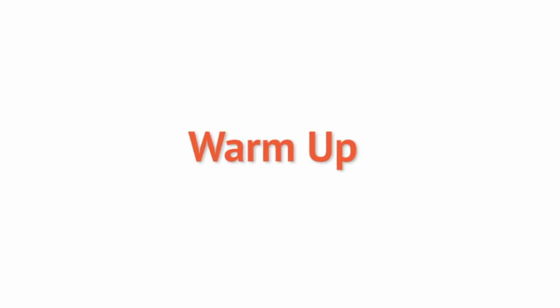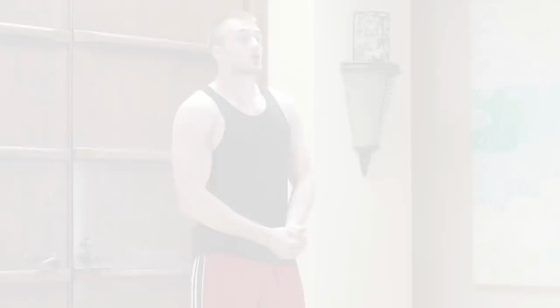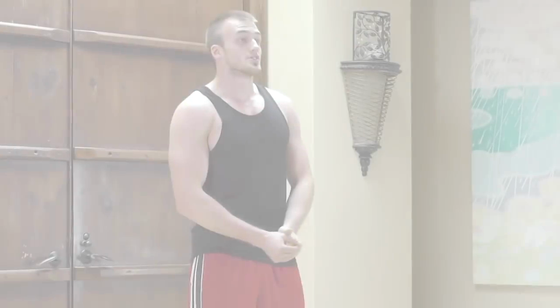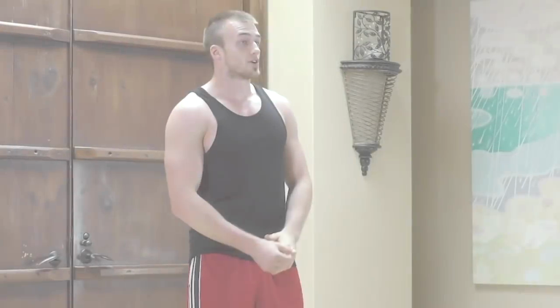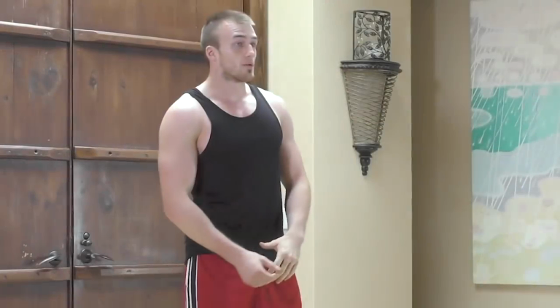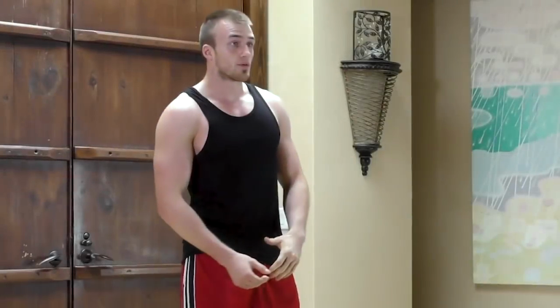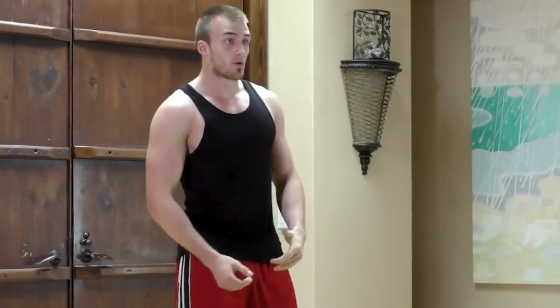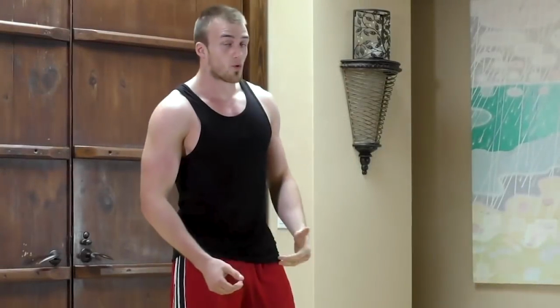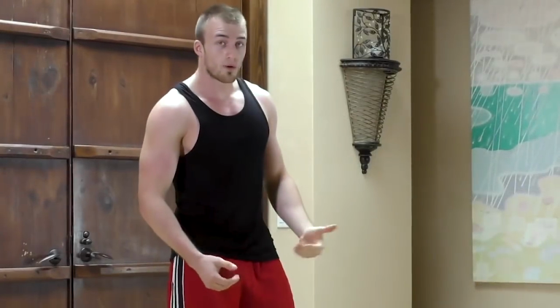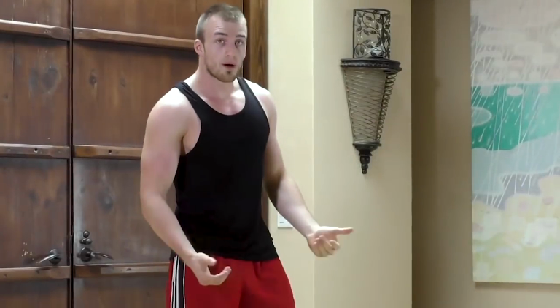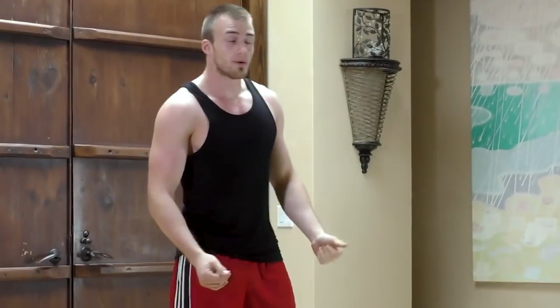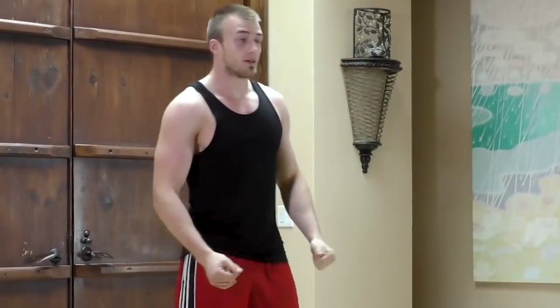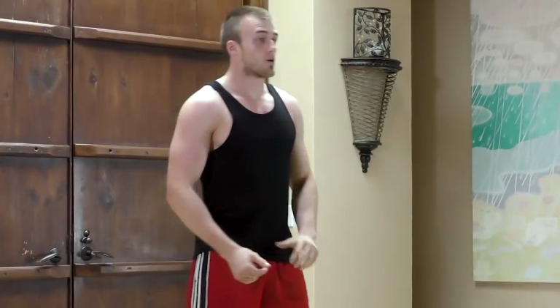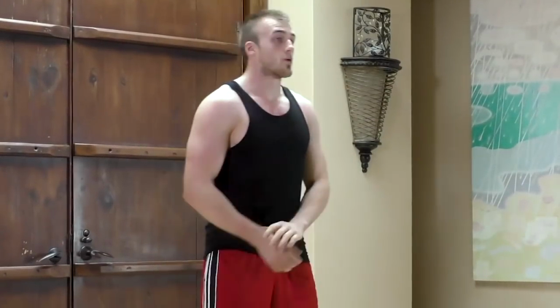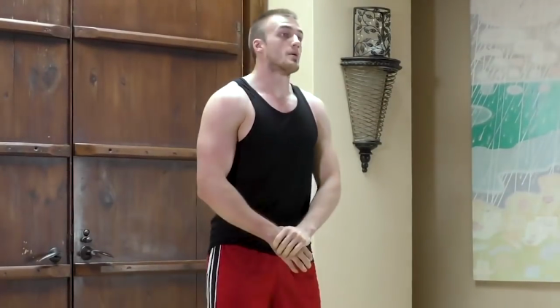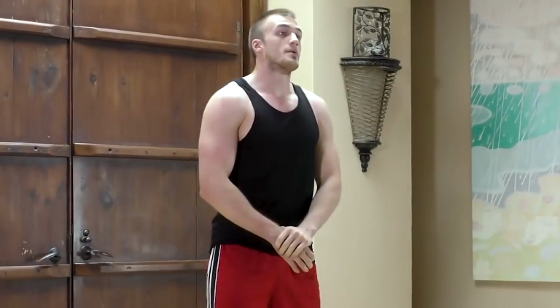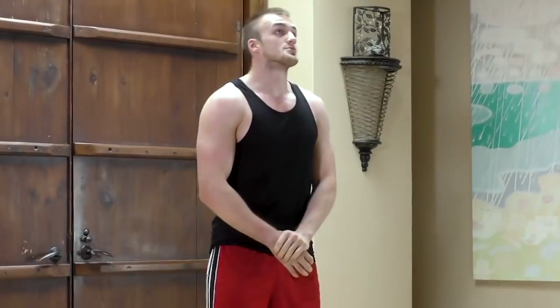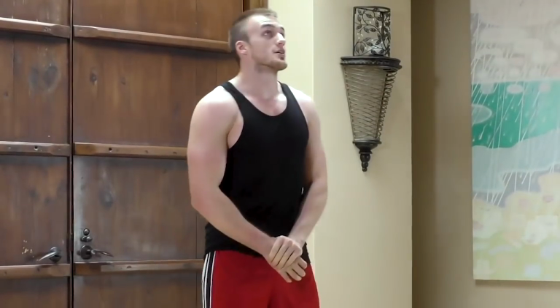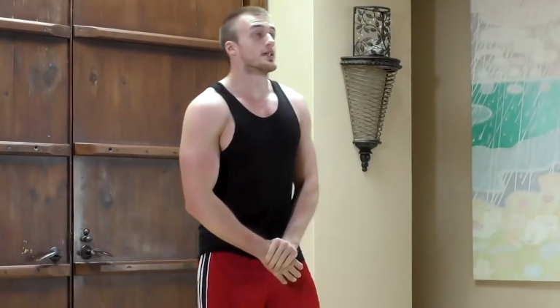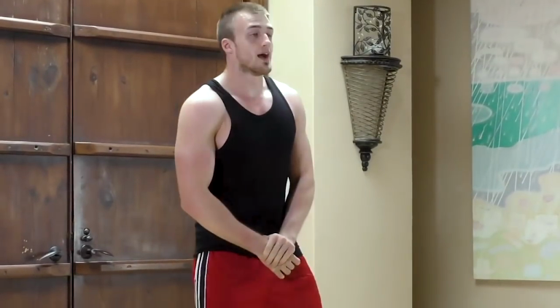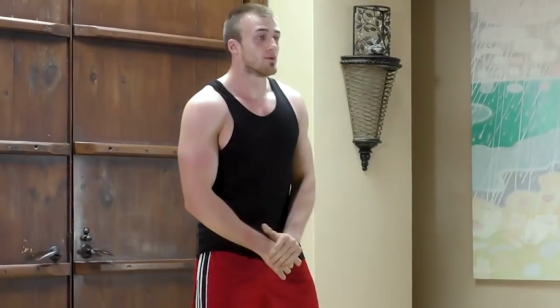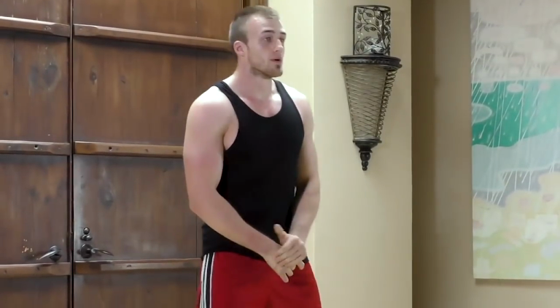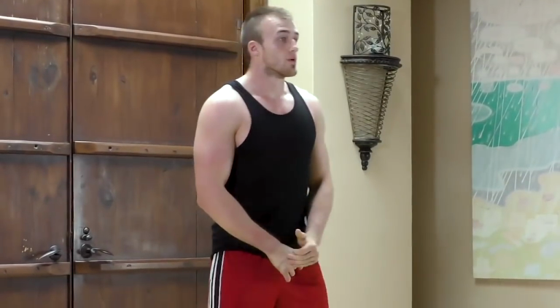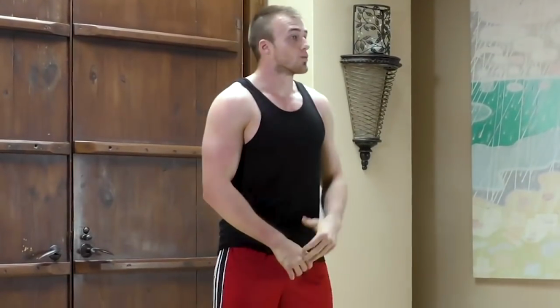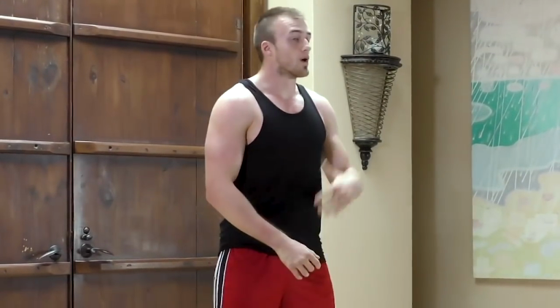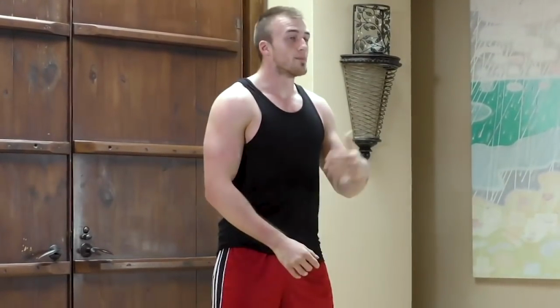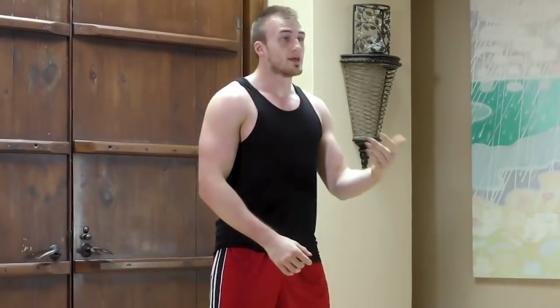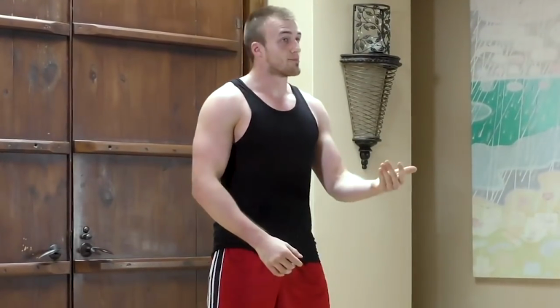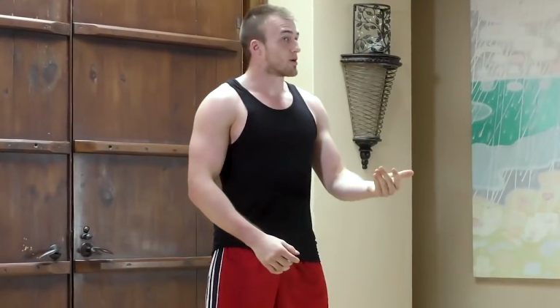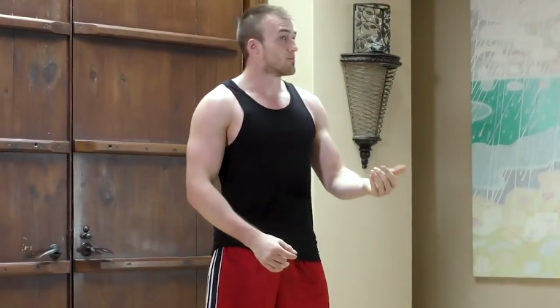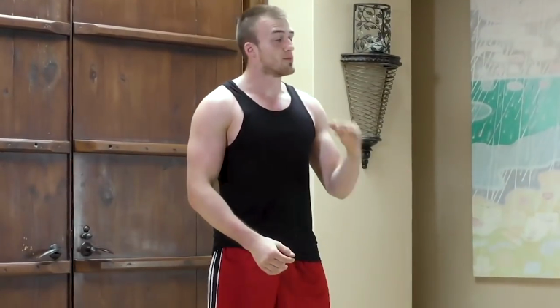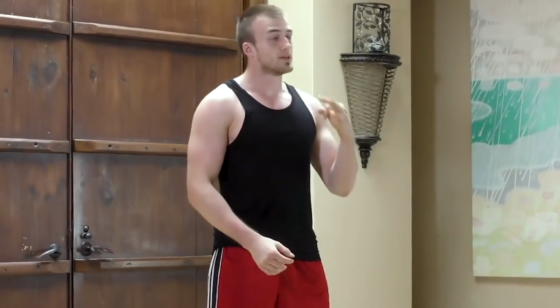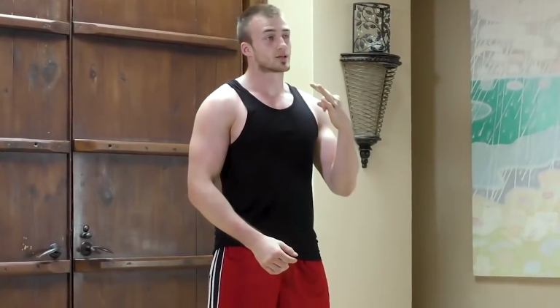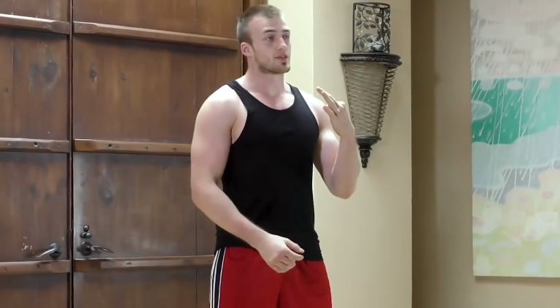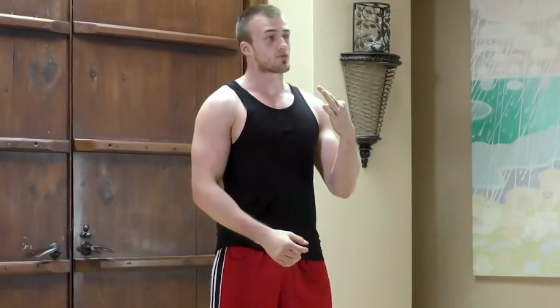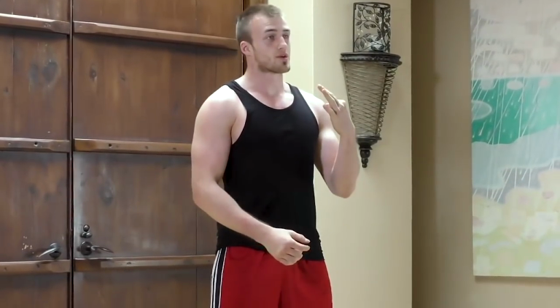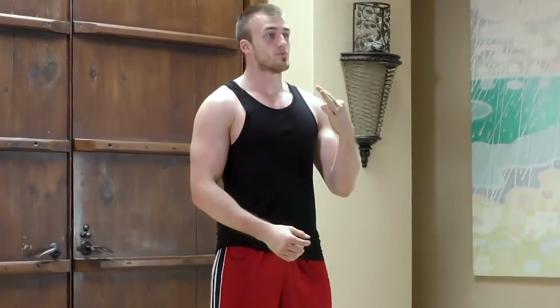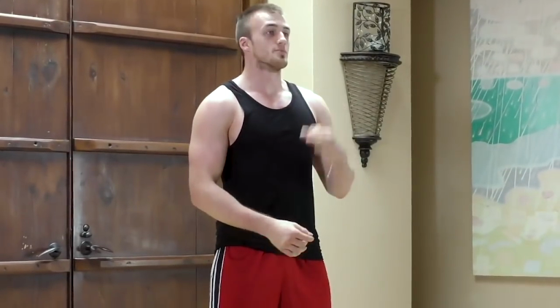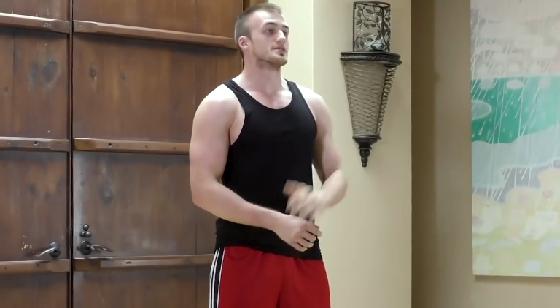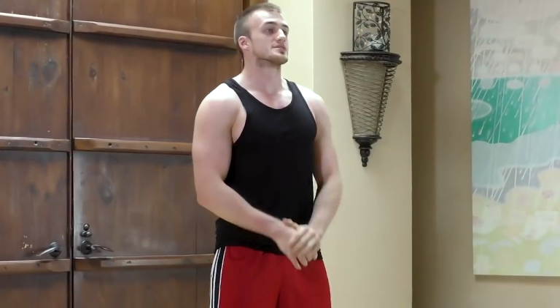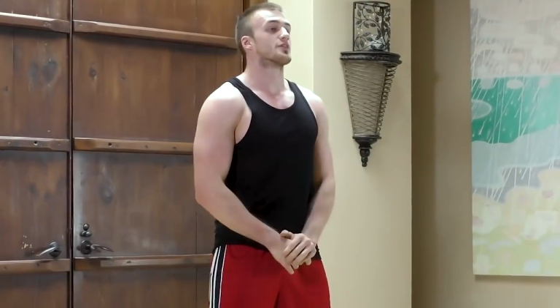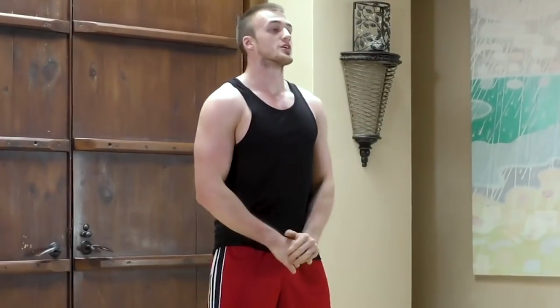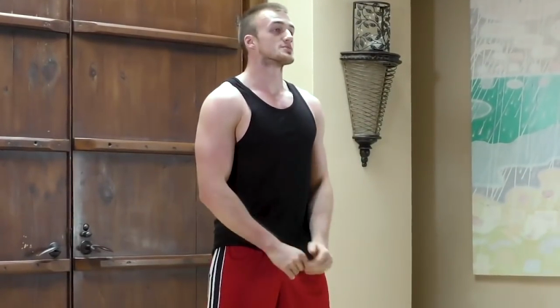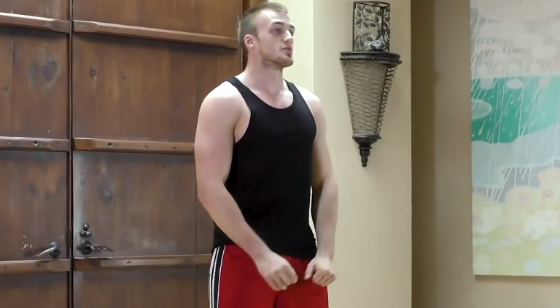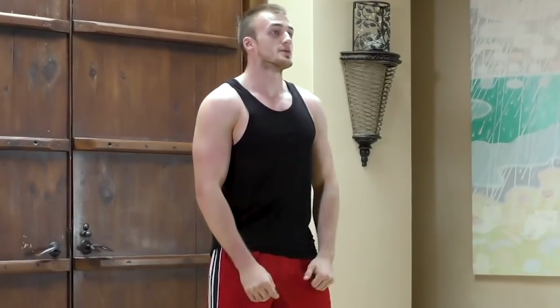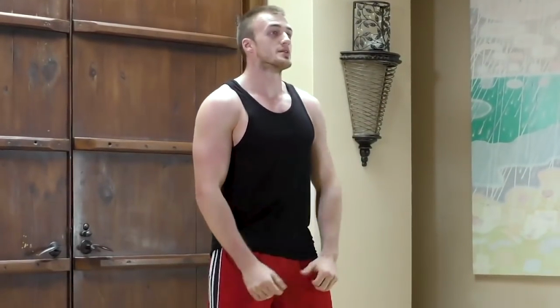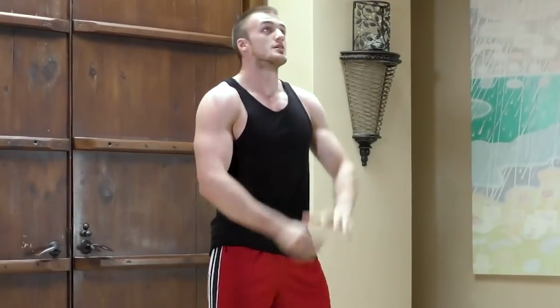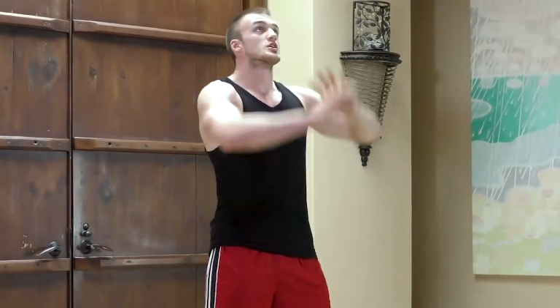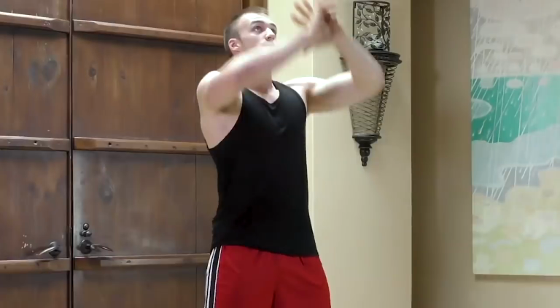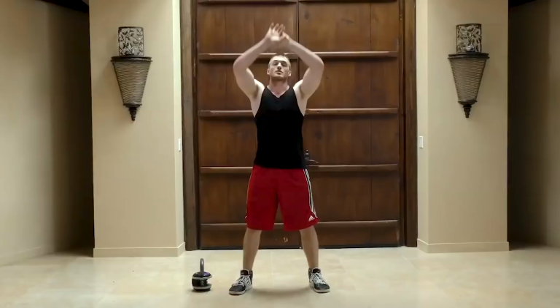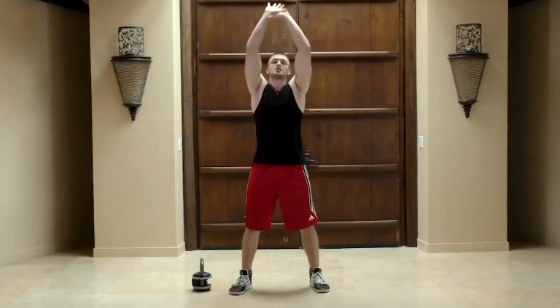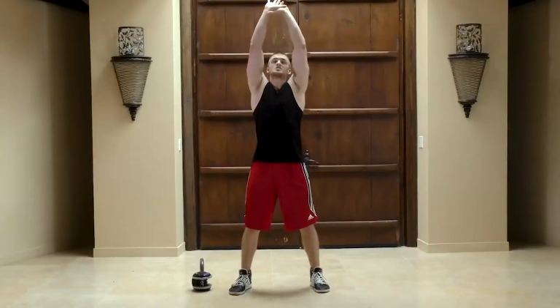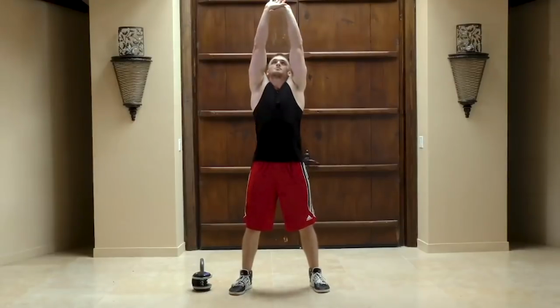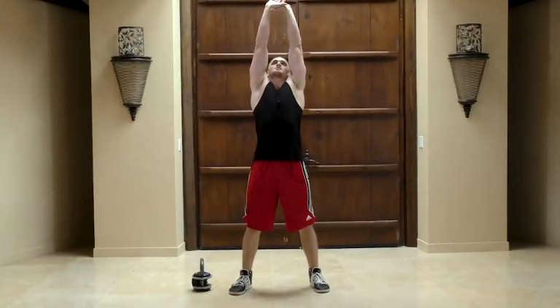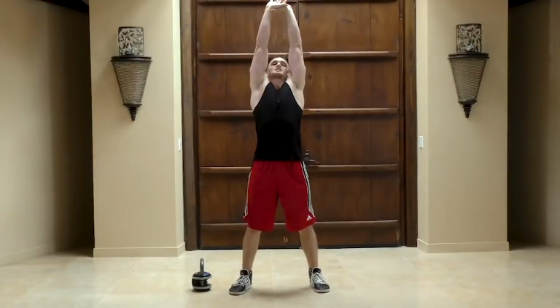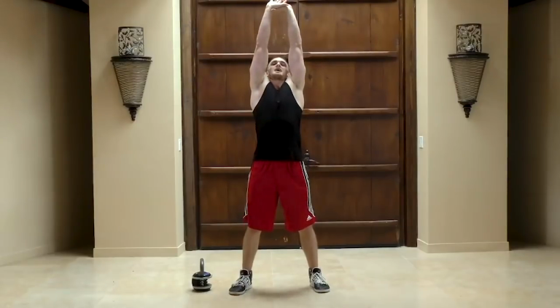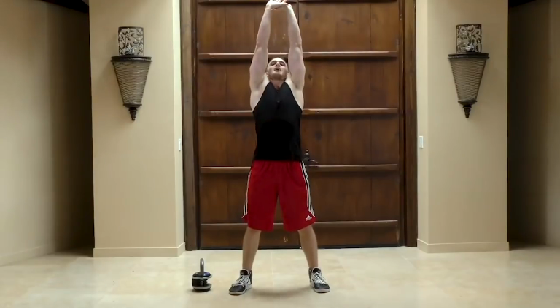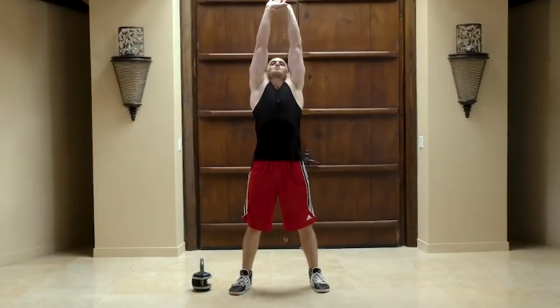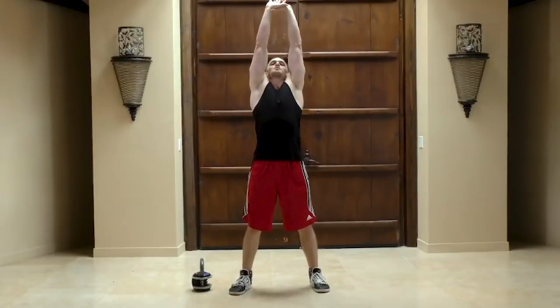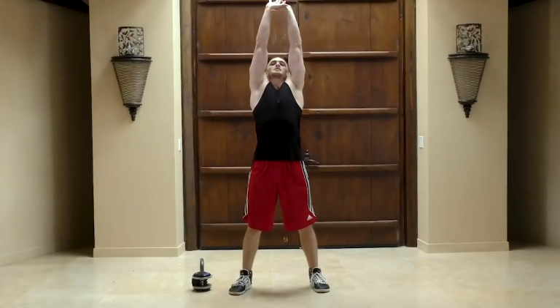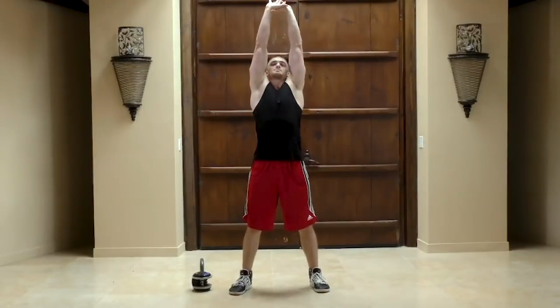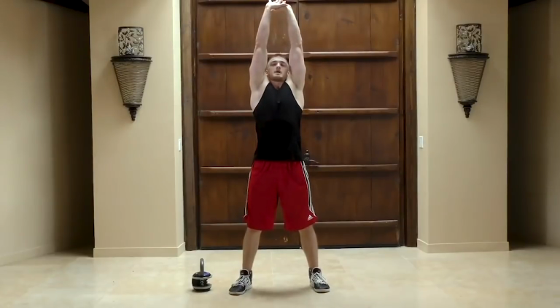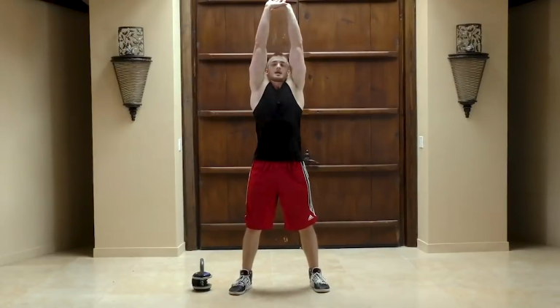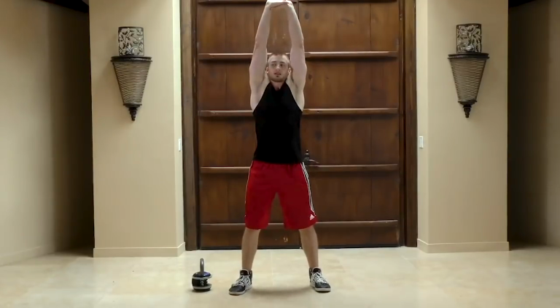We're going to start with our warm-up. One minute per movement, three movements total. The first movement, you're going to be reaching up to the sky — really expand.